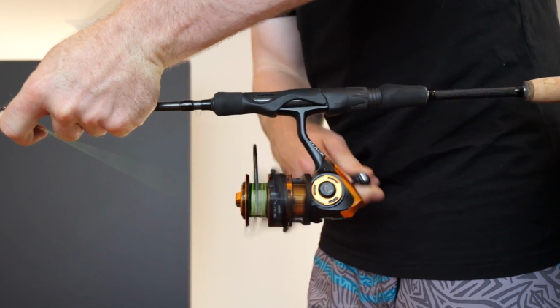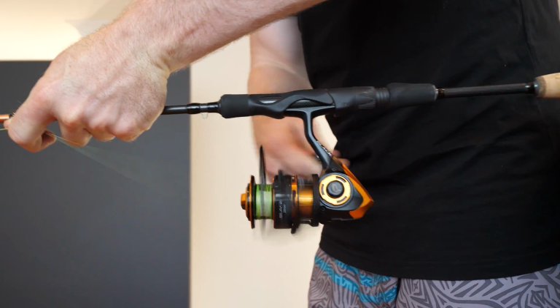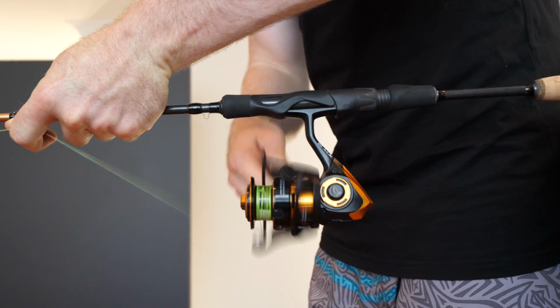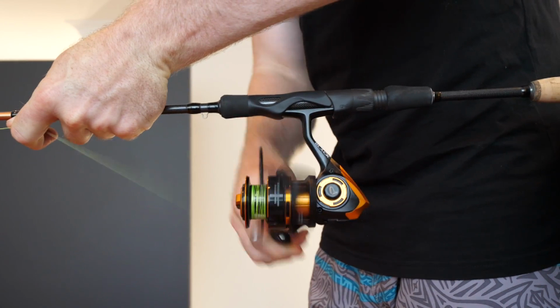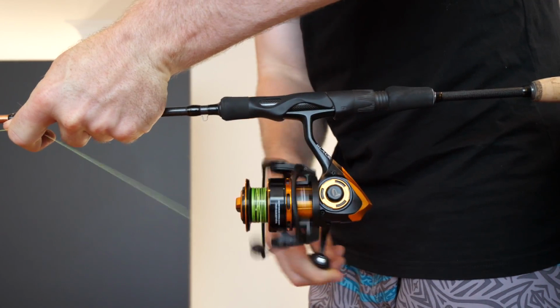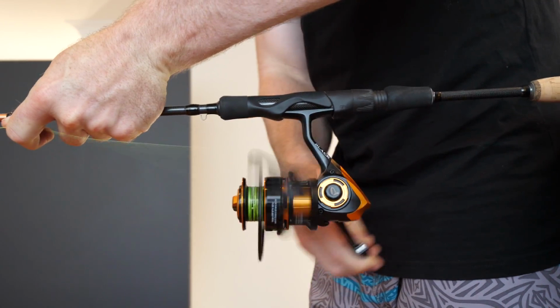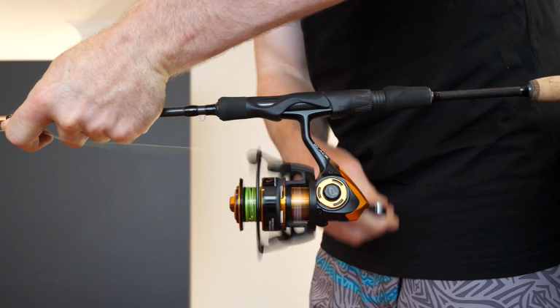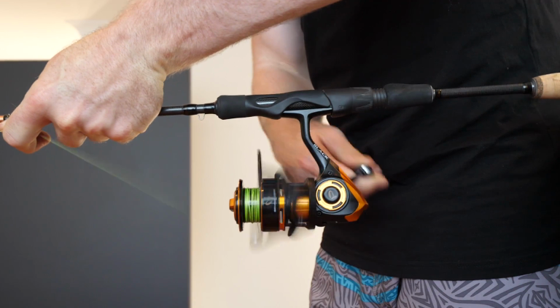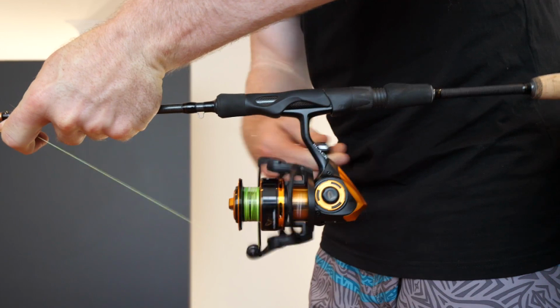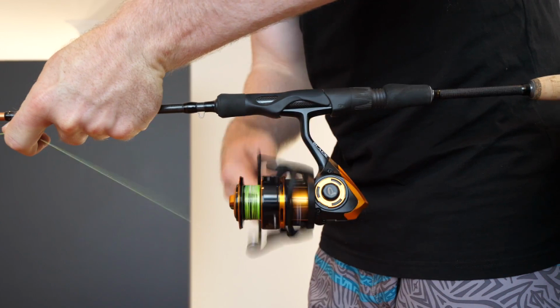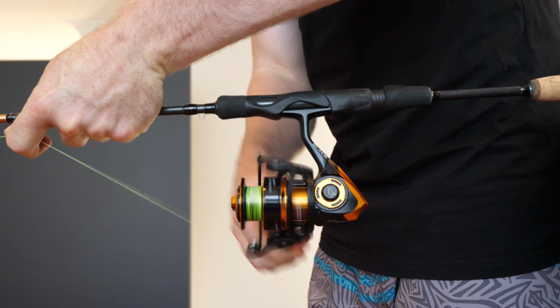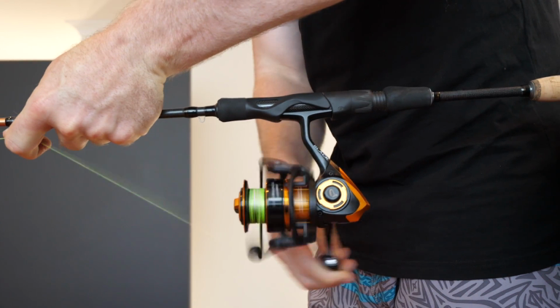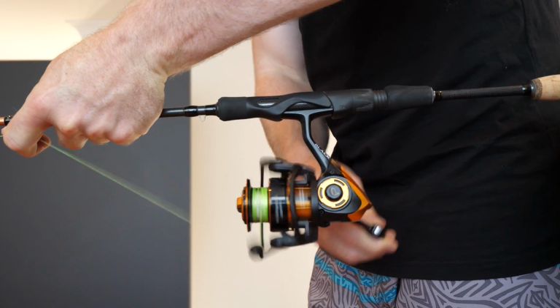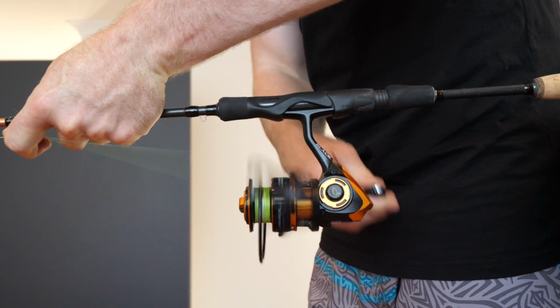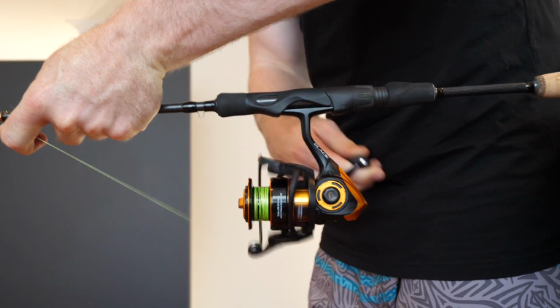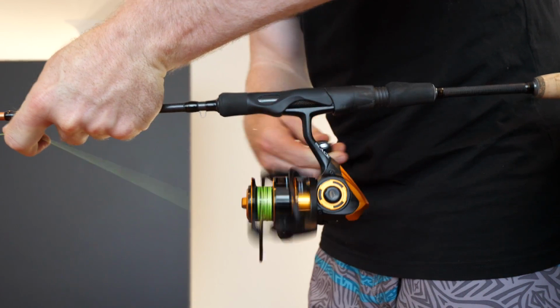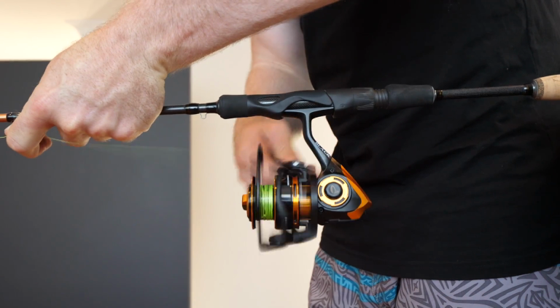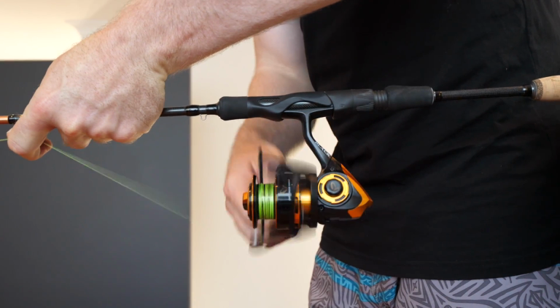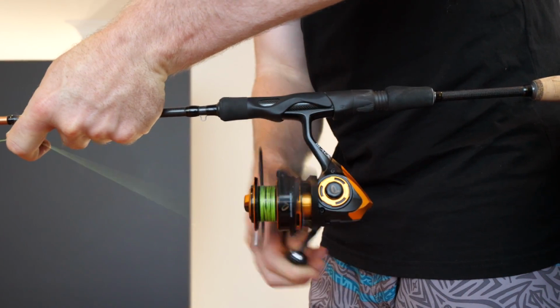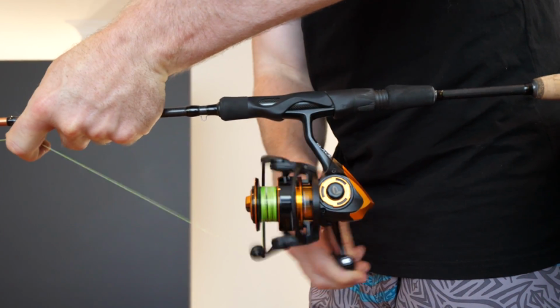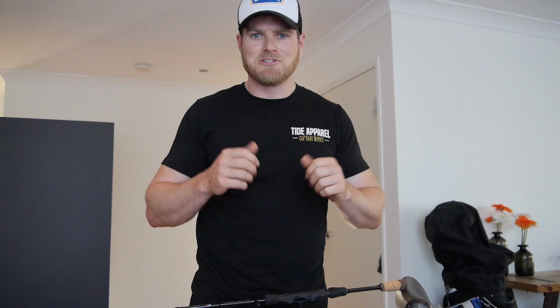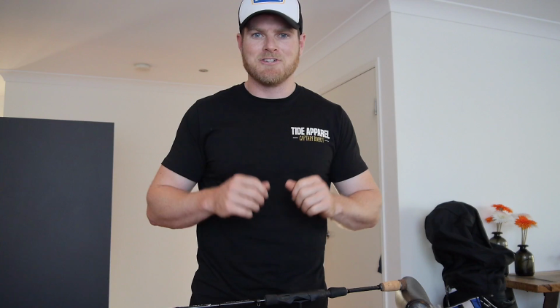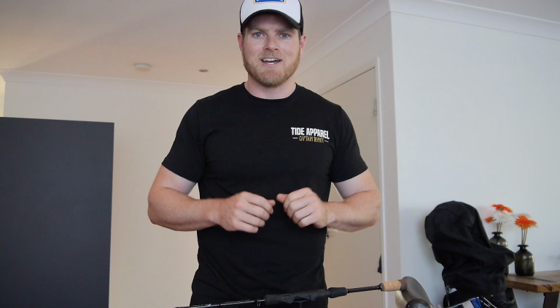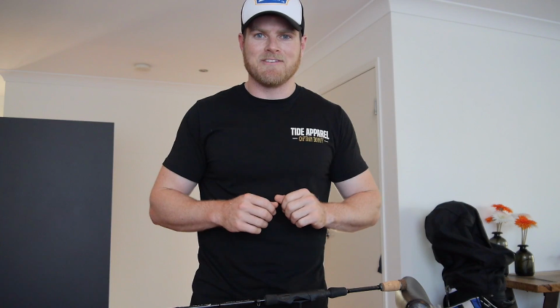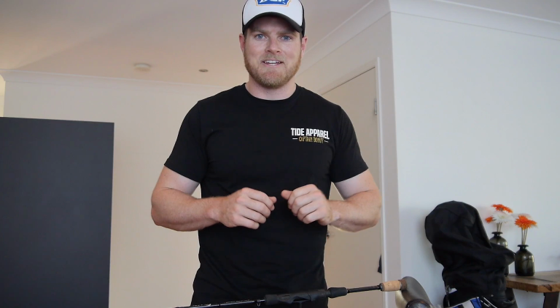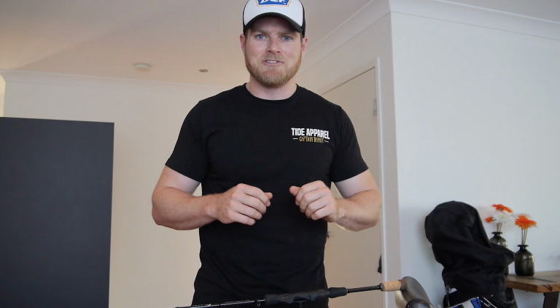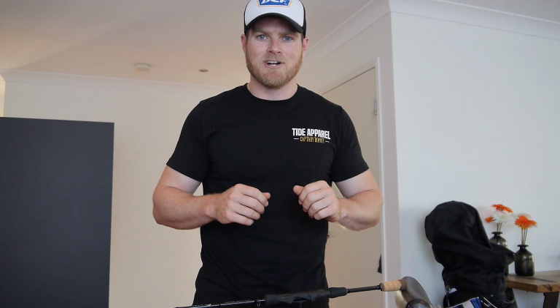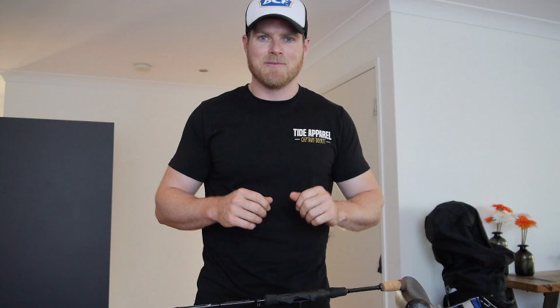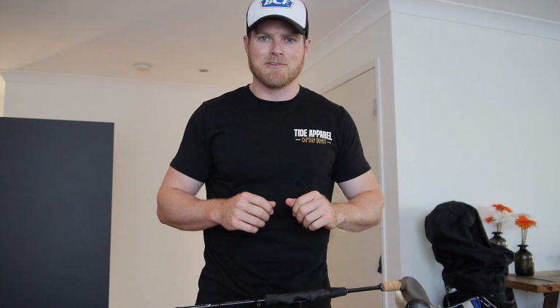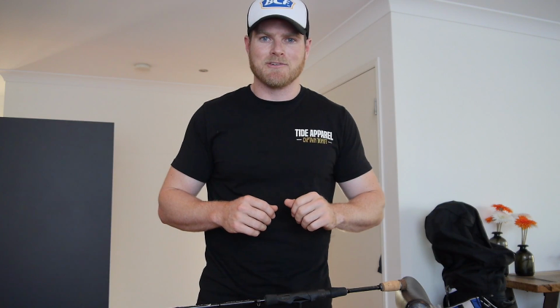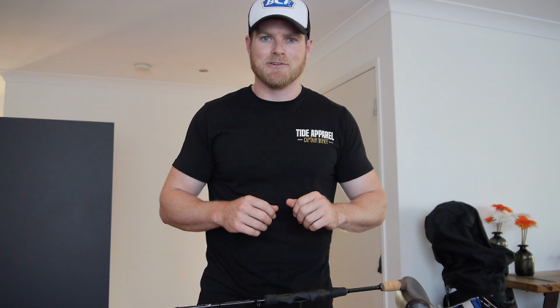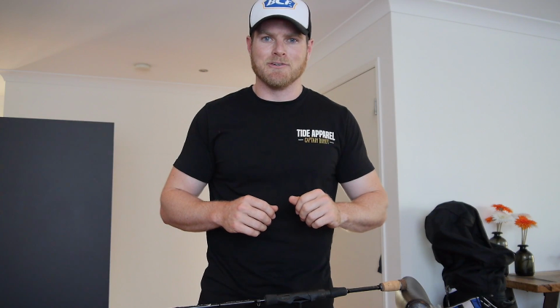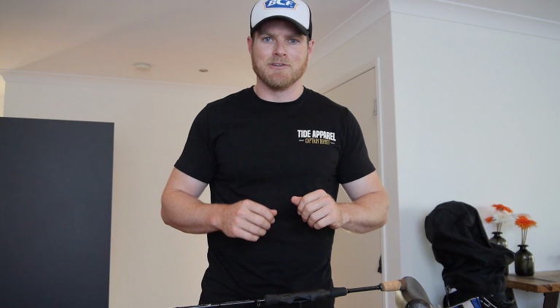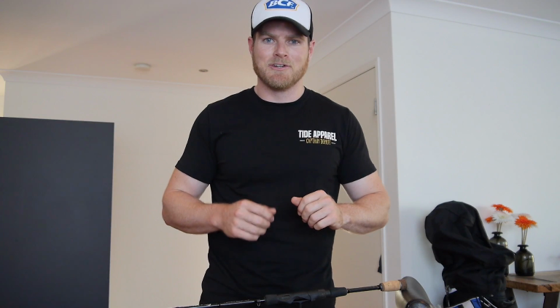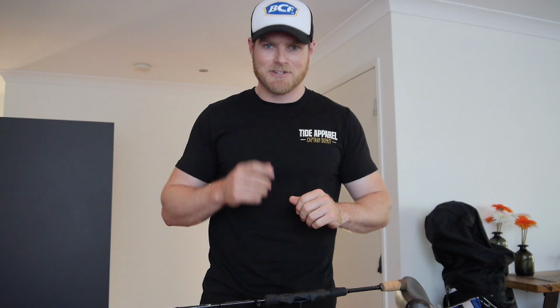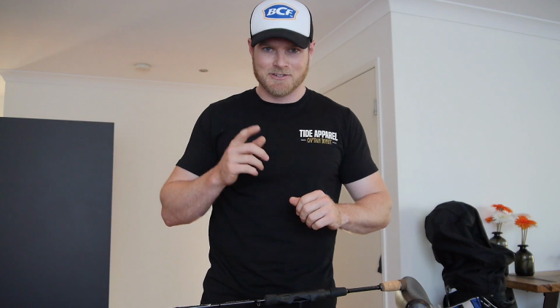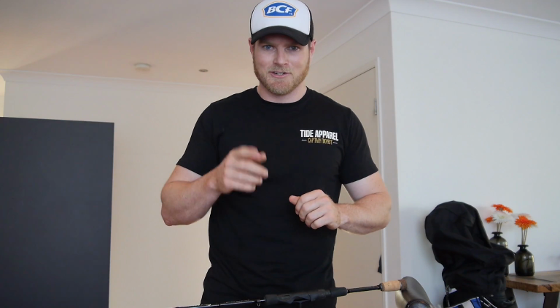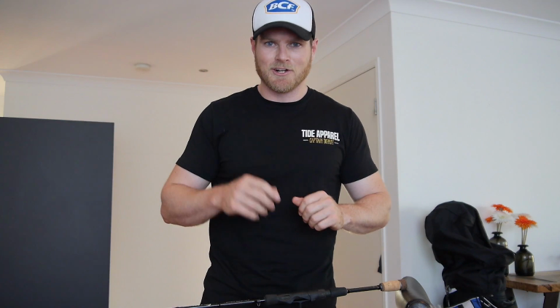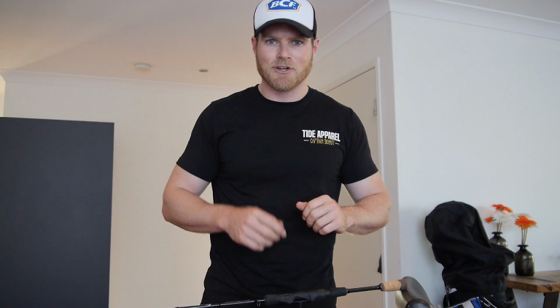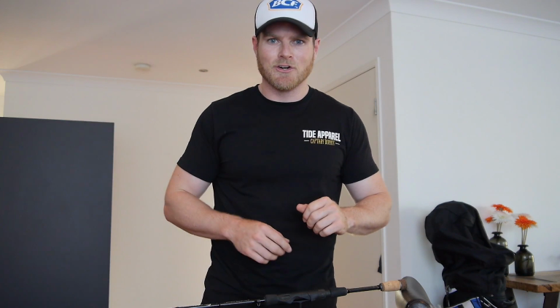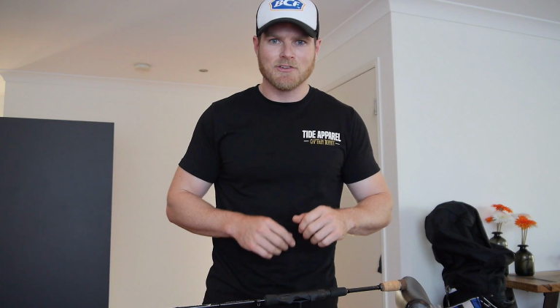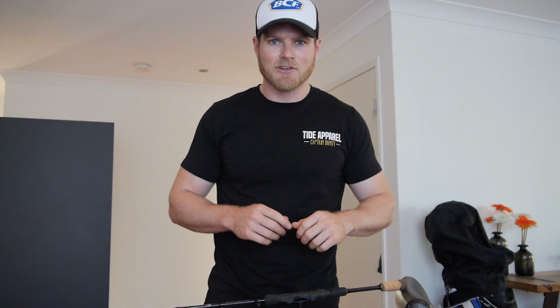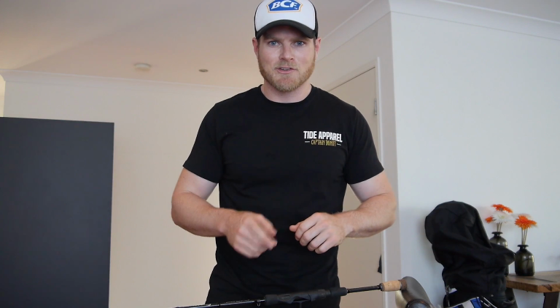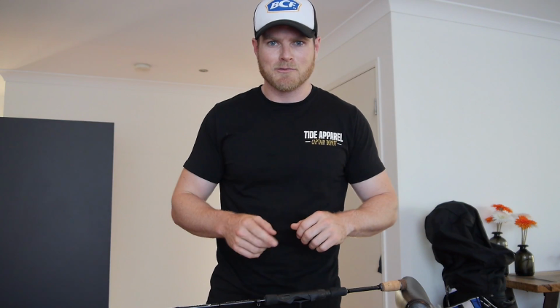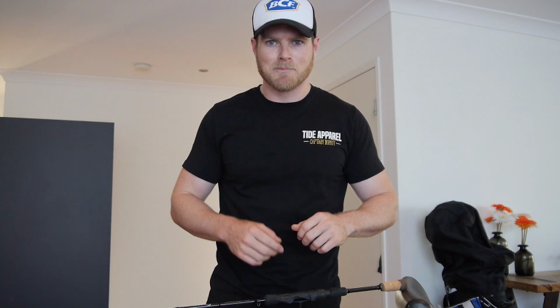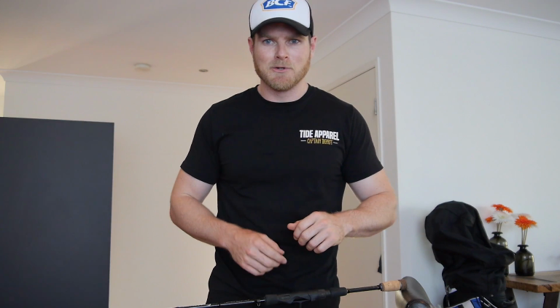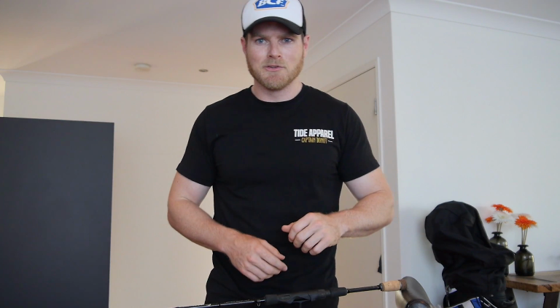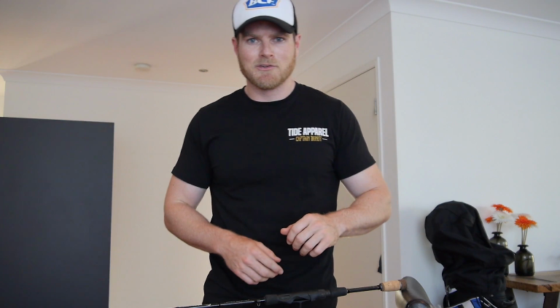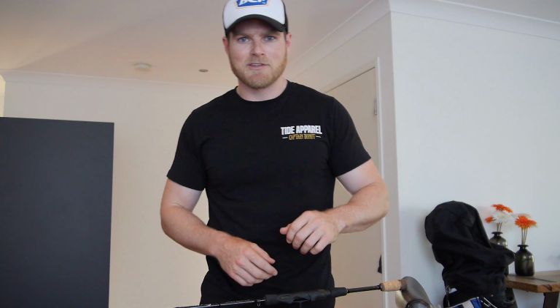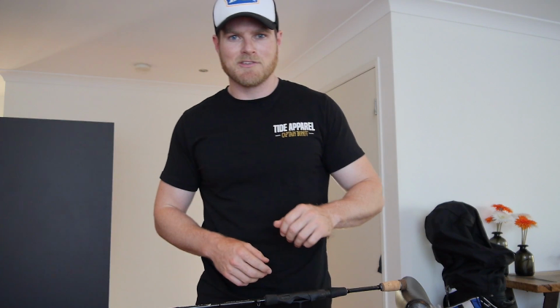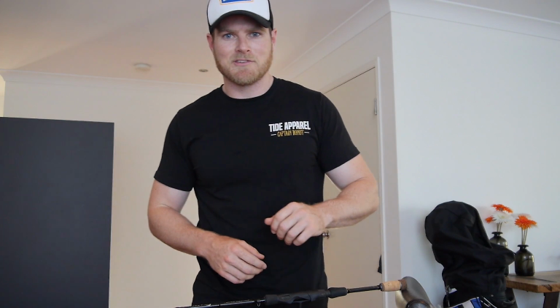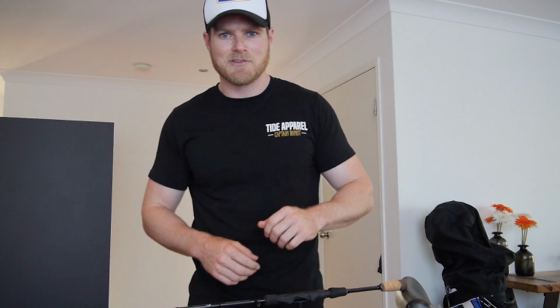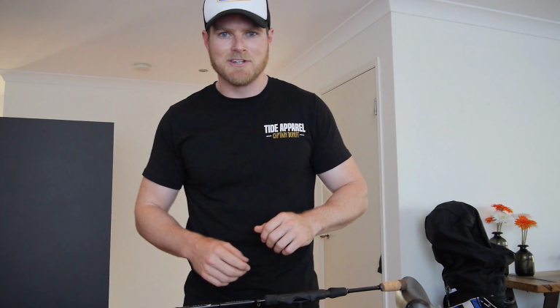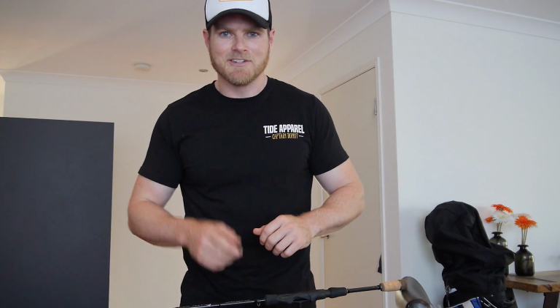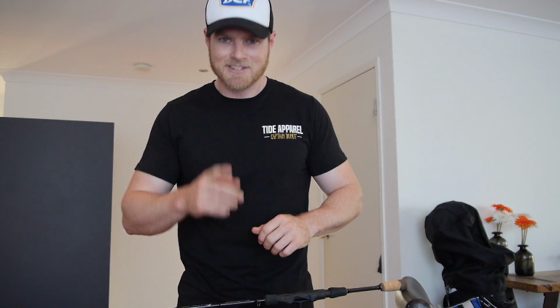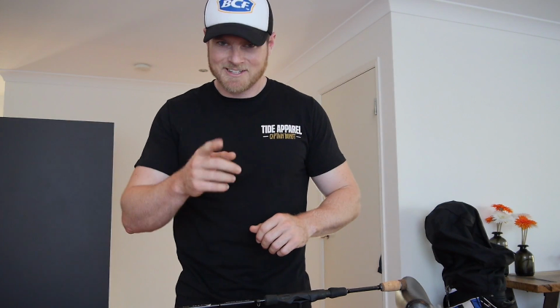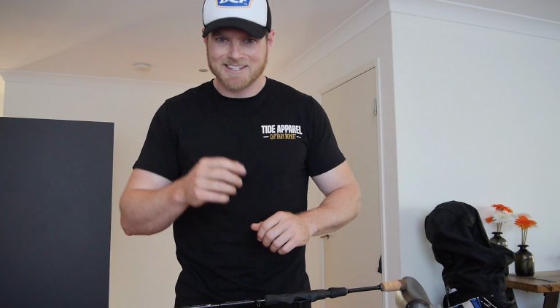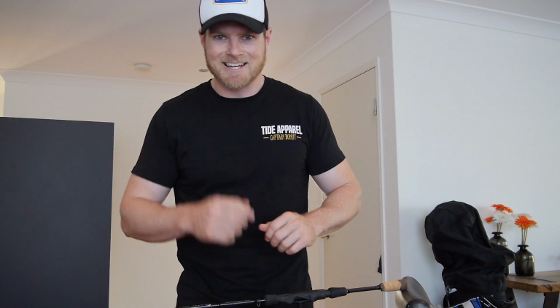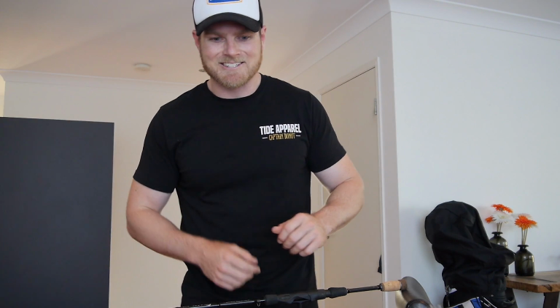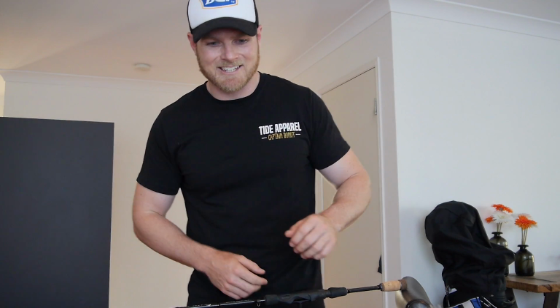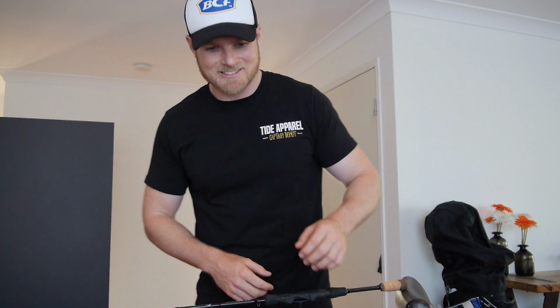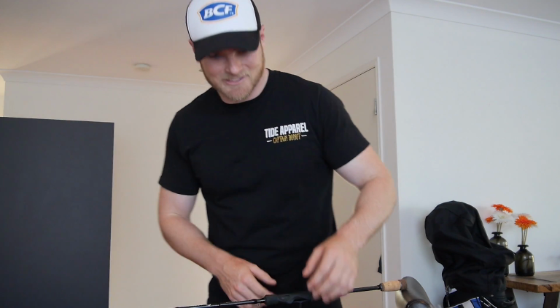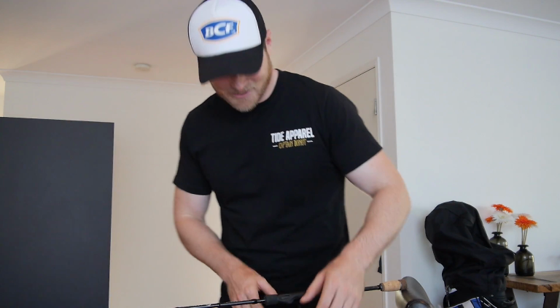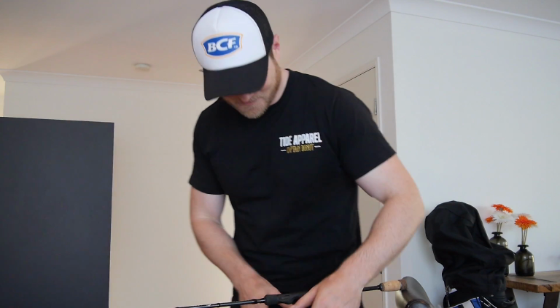Make sure your lines pack nice and tight and you shouldn't have any dramas at all. Righto guys, I'm going to spool the rest of this reel. Catch you next time.